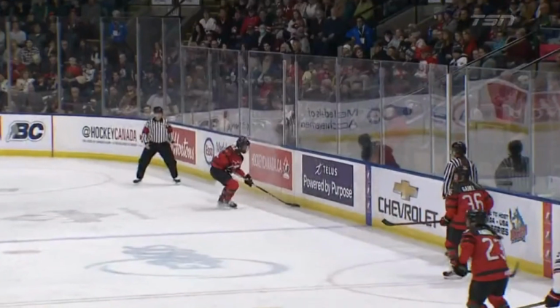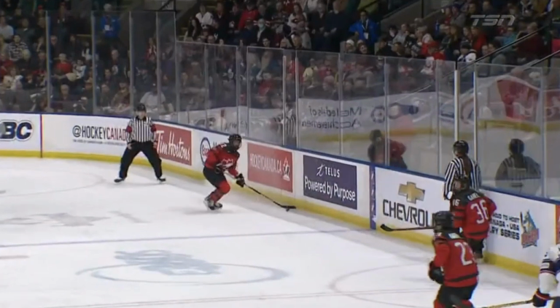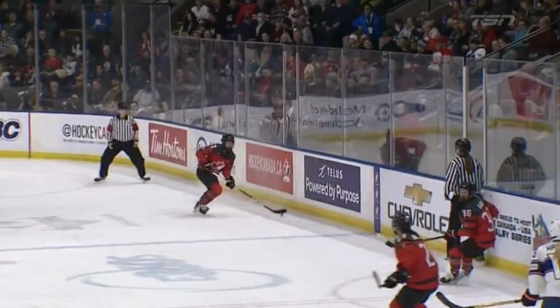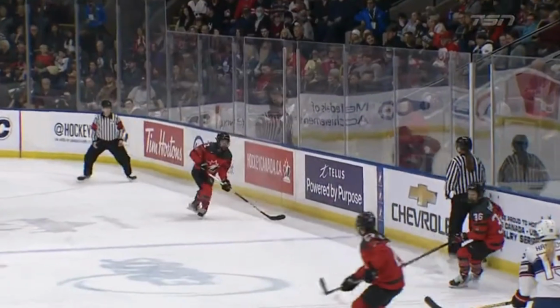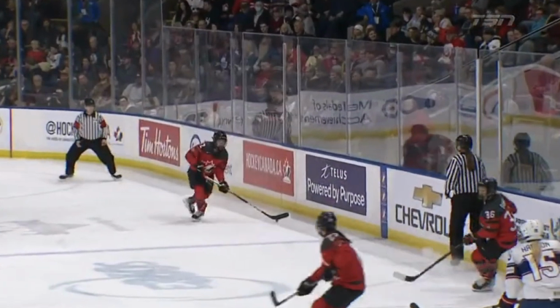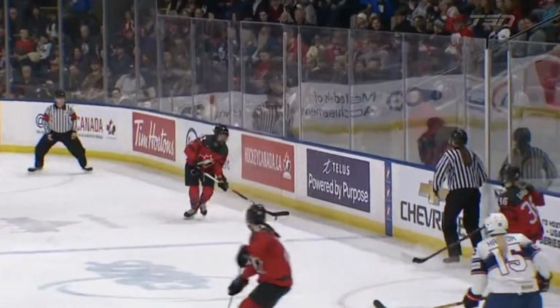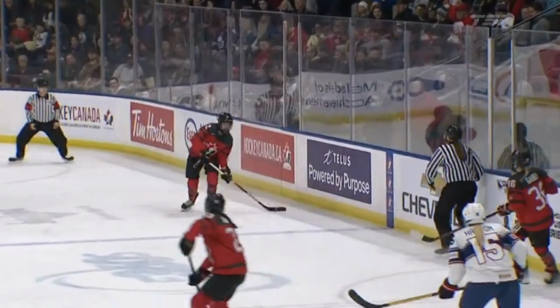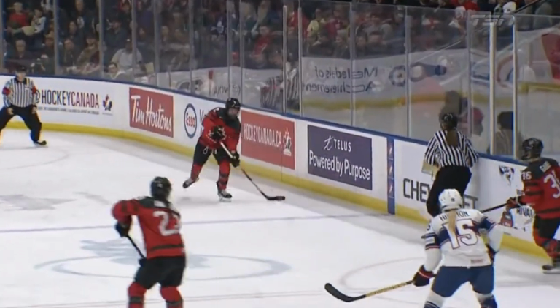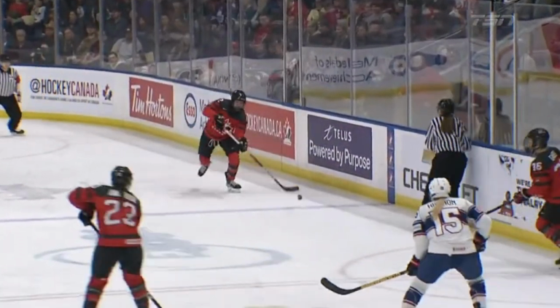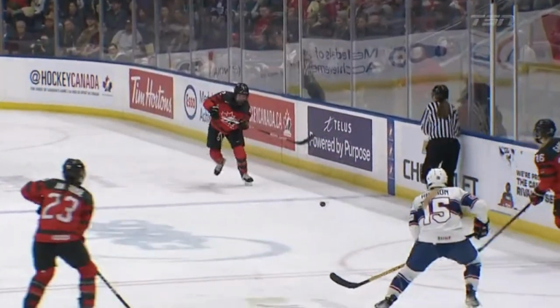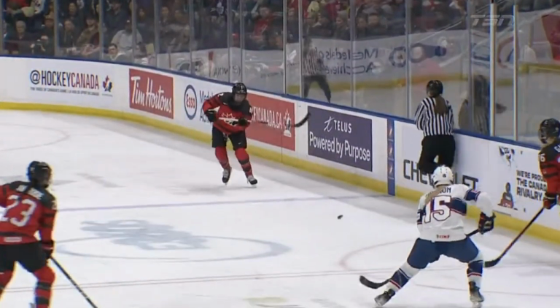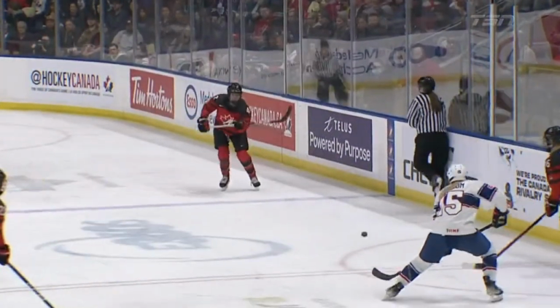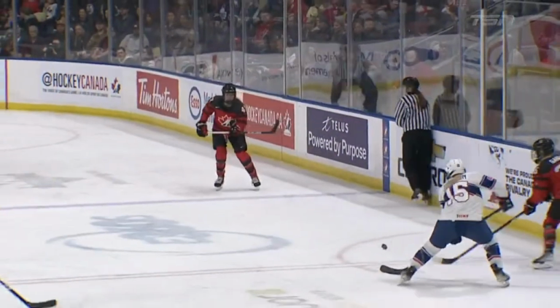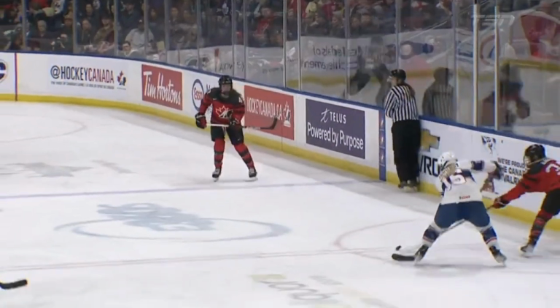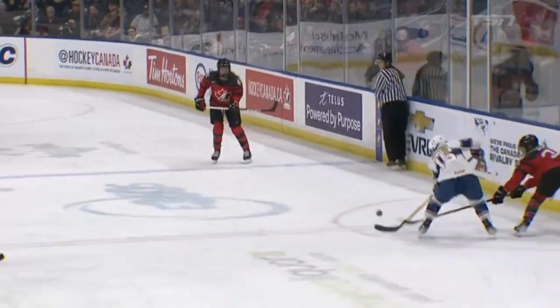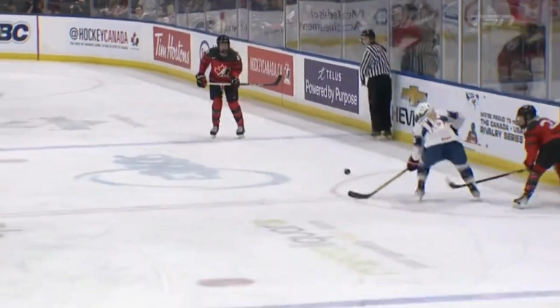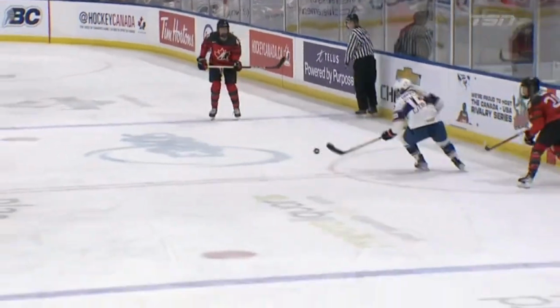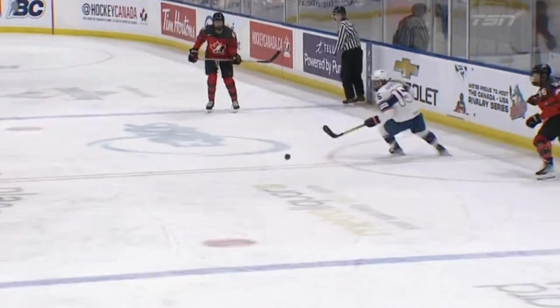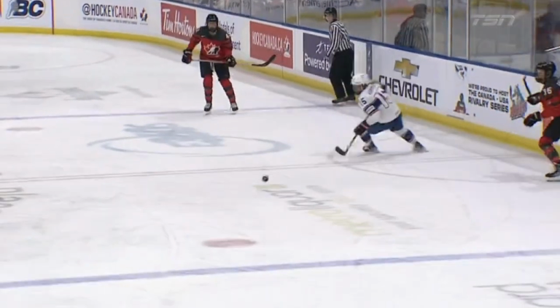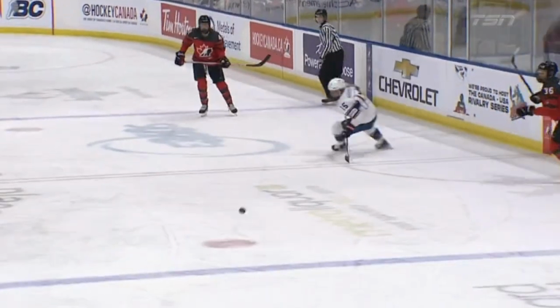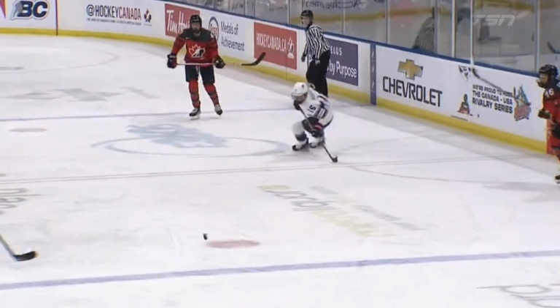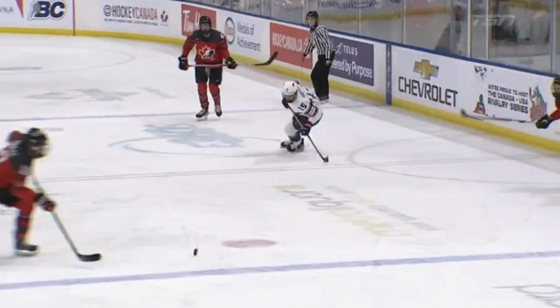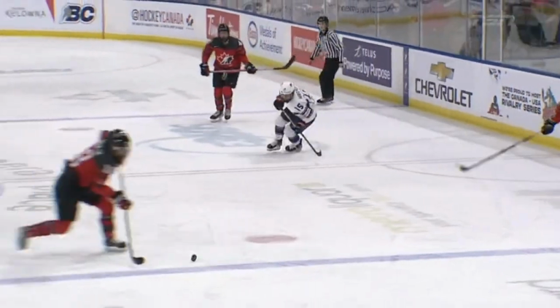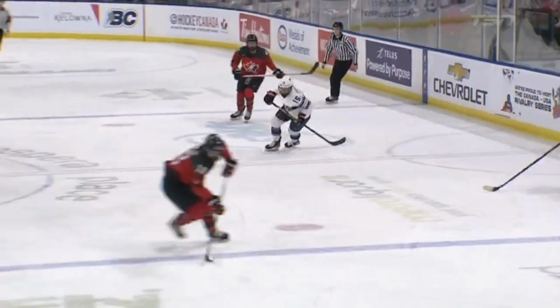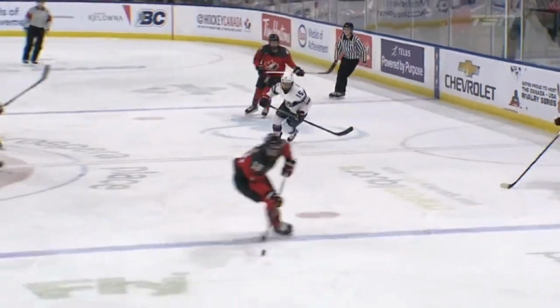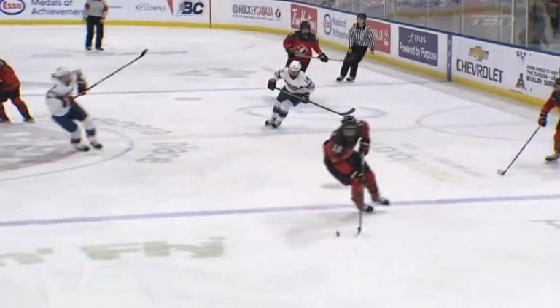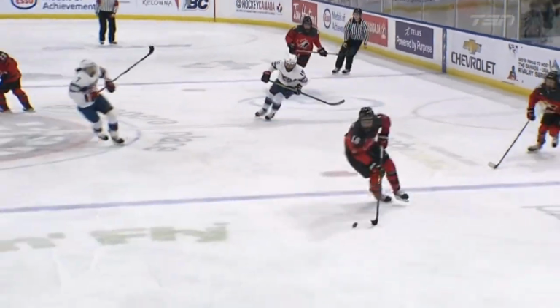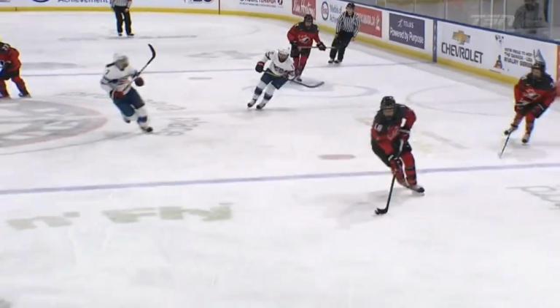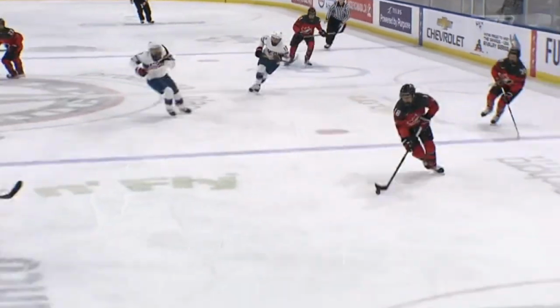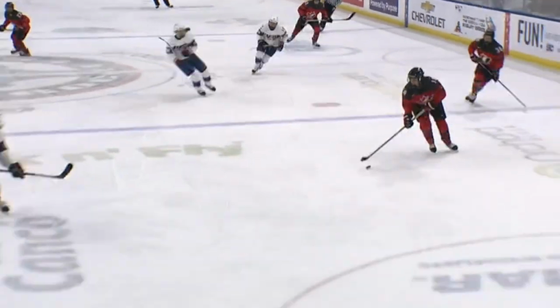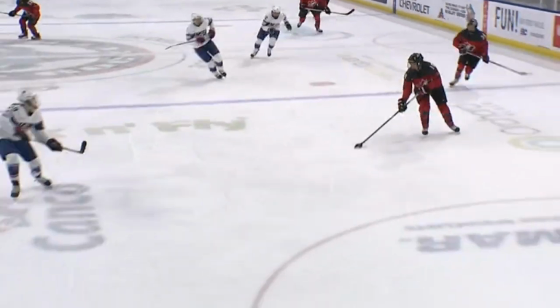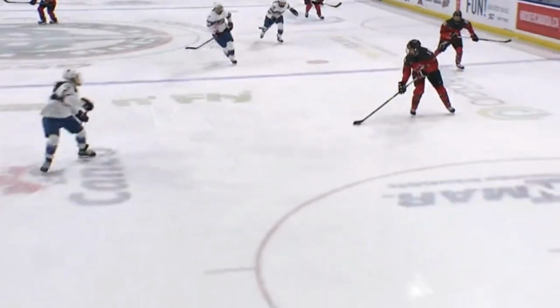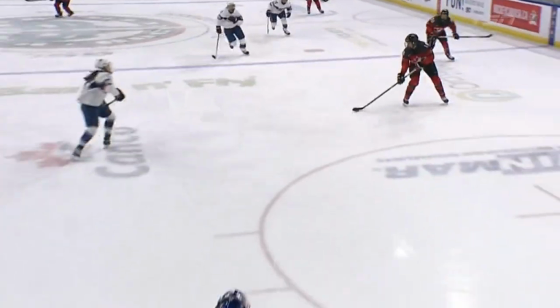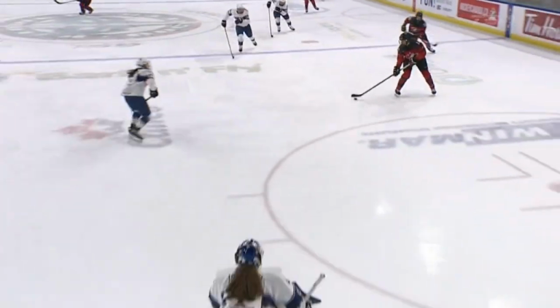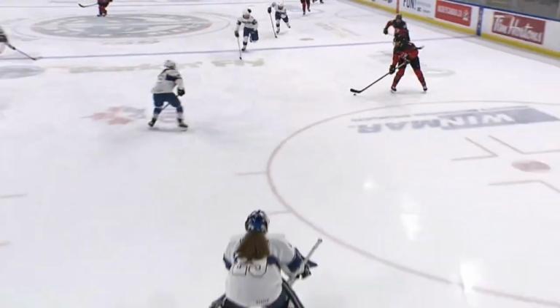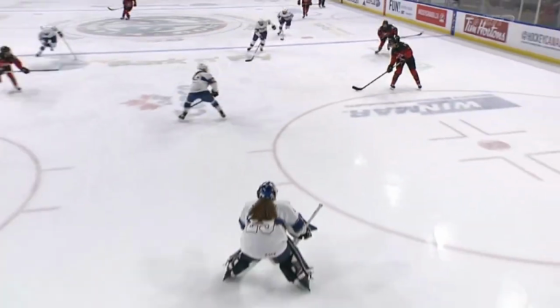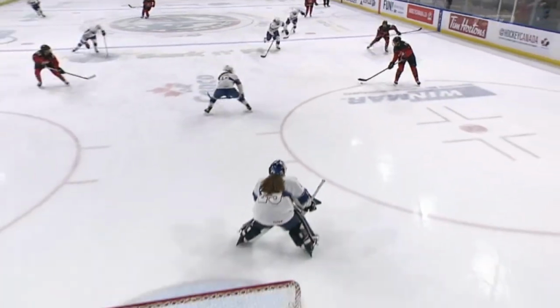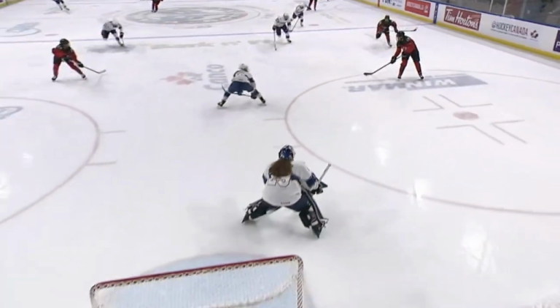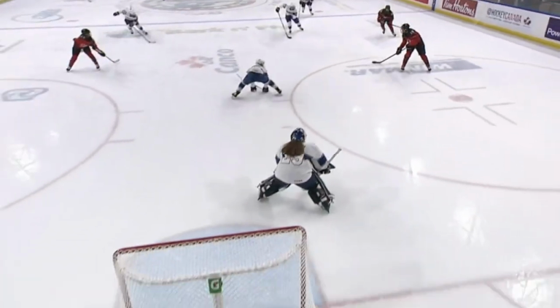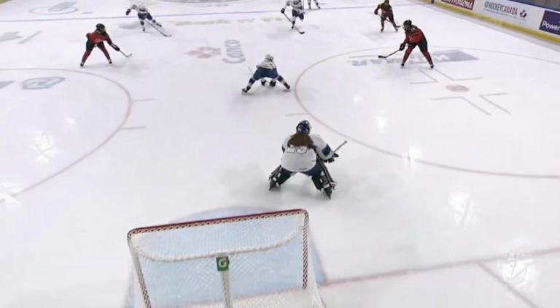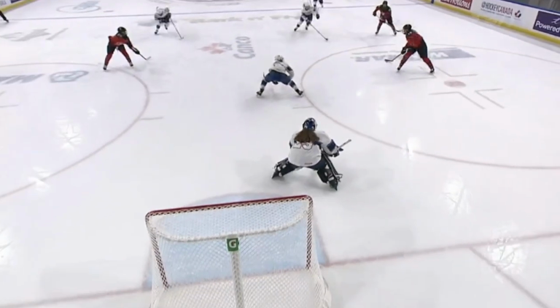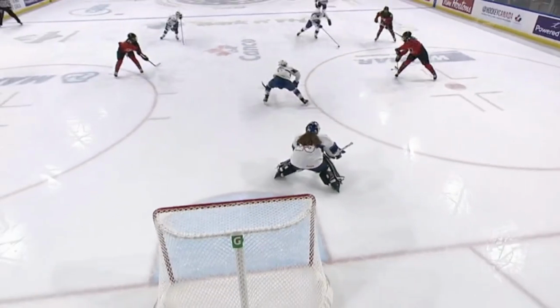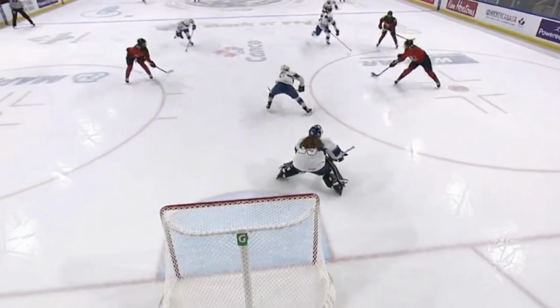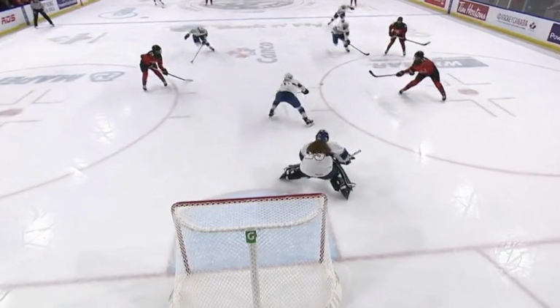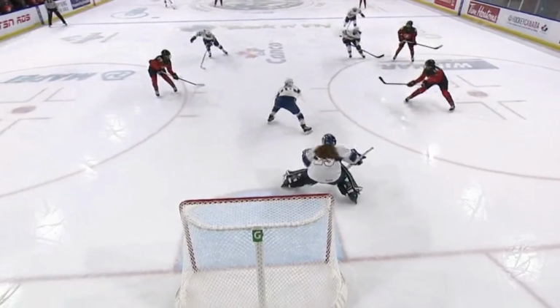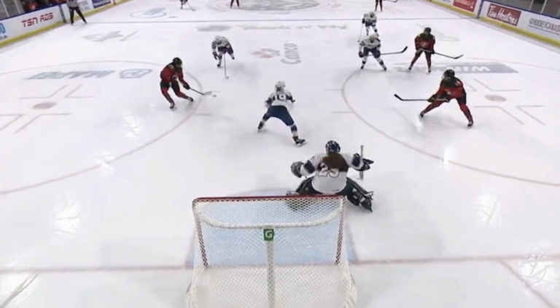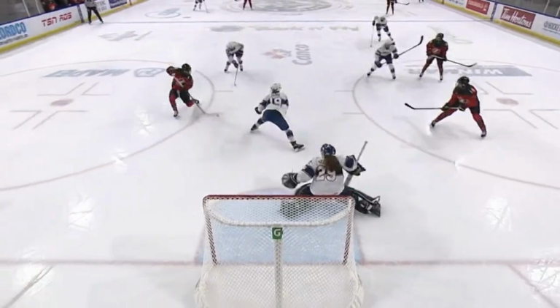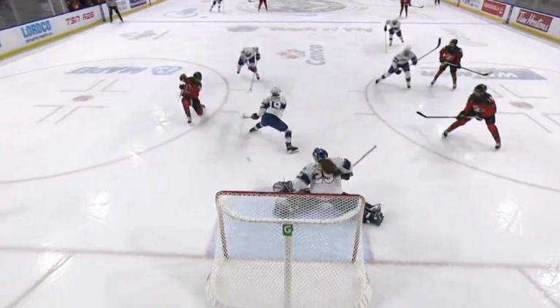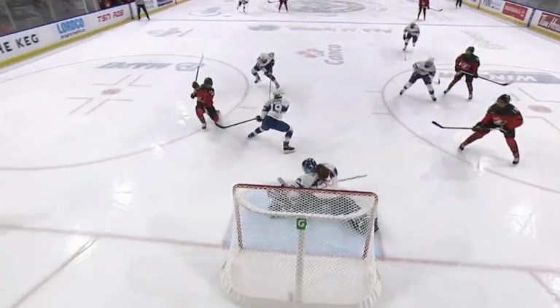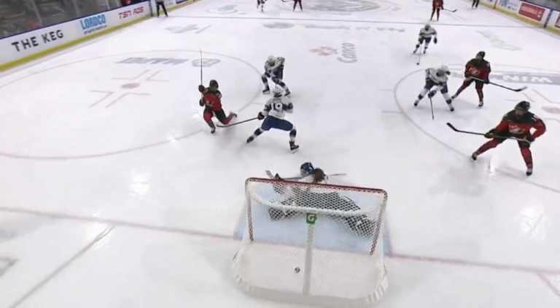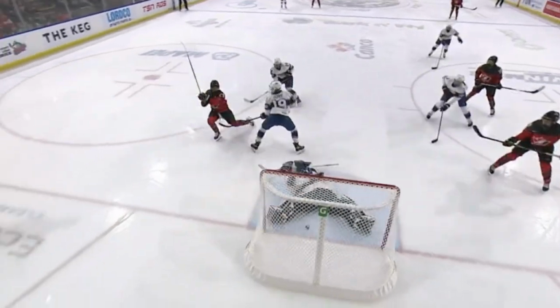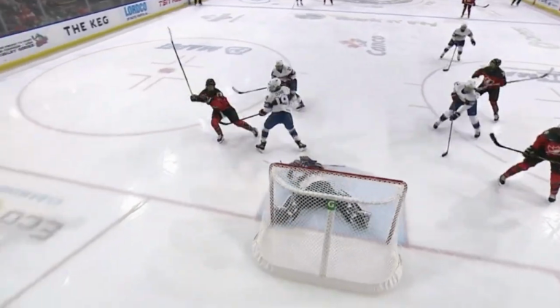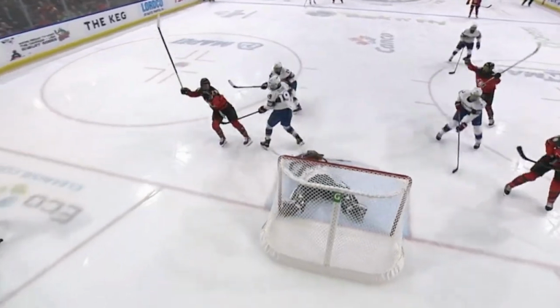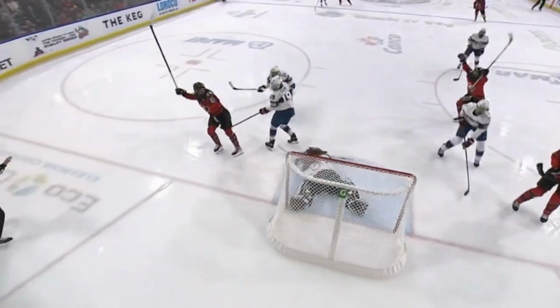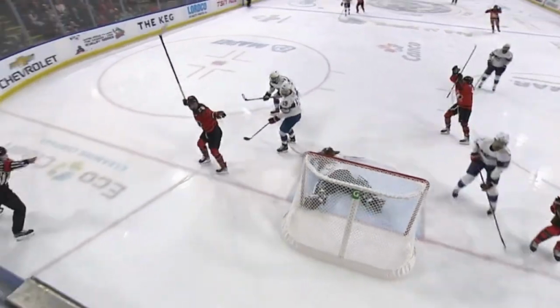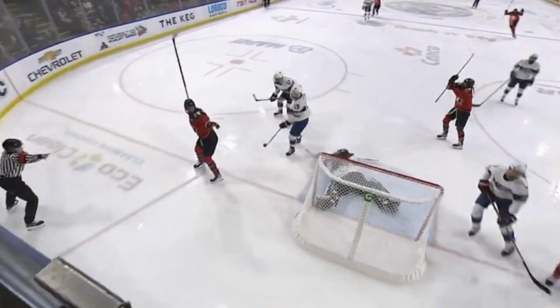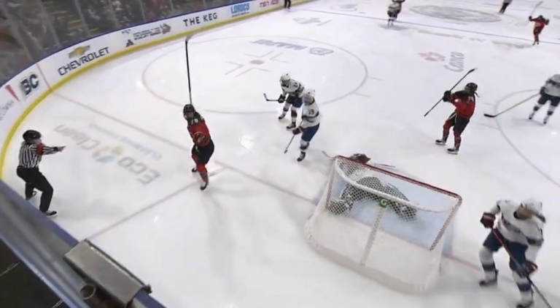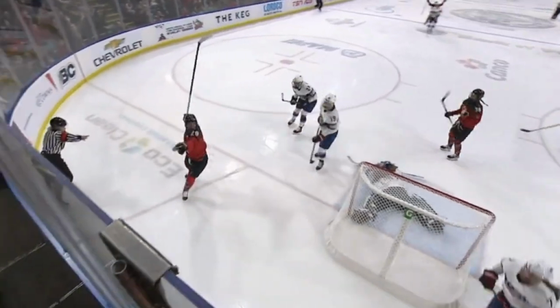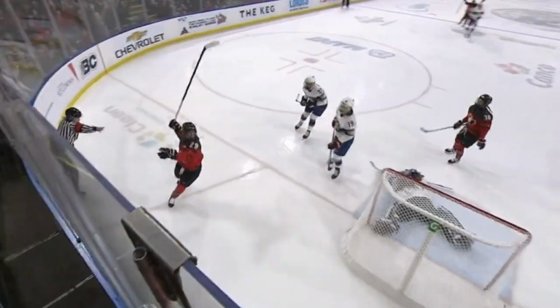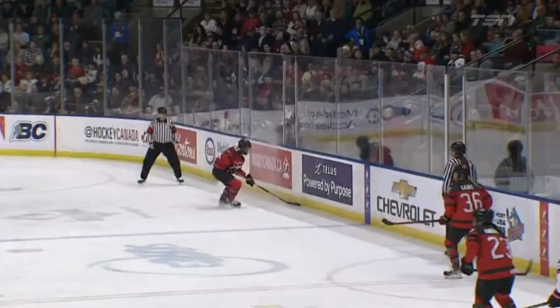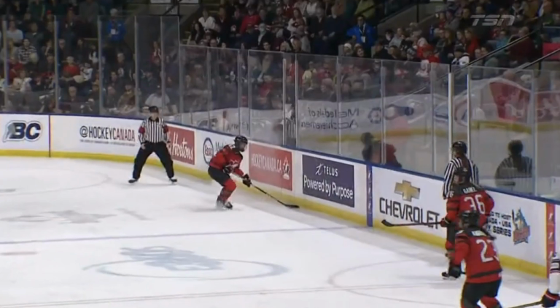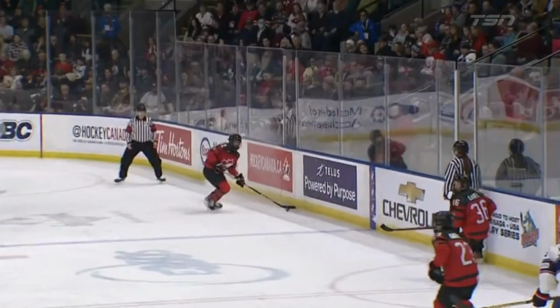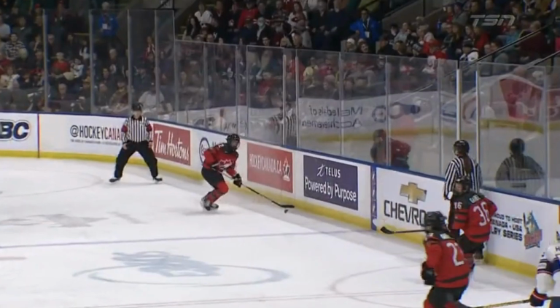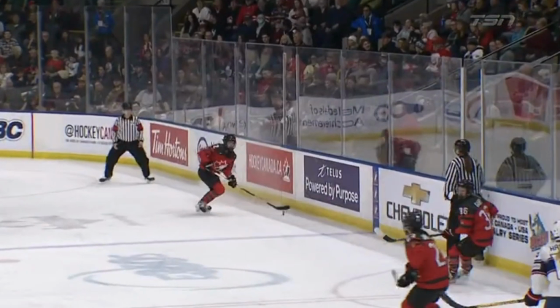Here's a great goal forward by Canada from the Rivalry Series against Team USA — an excellent execution on a two-on-one, which we'll break down now.